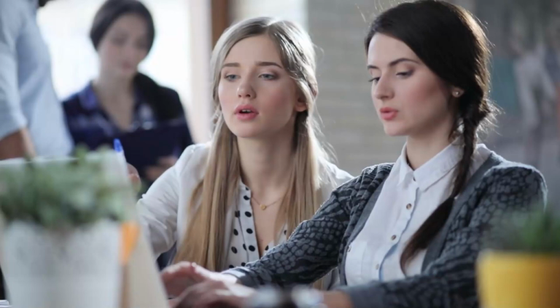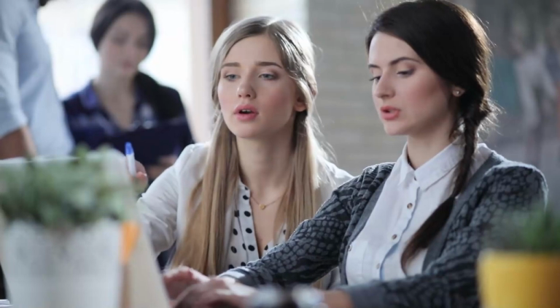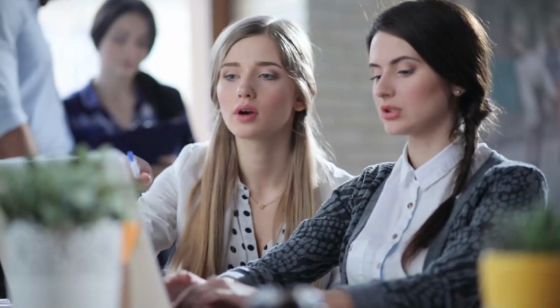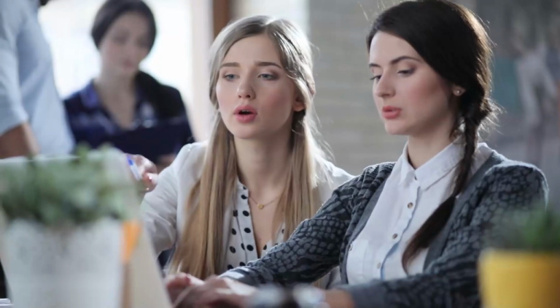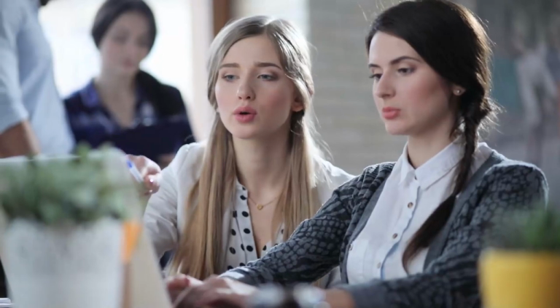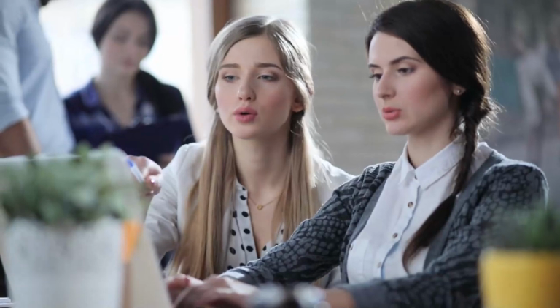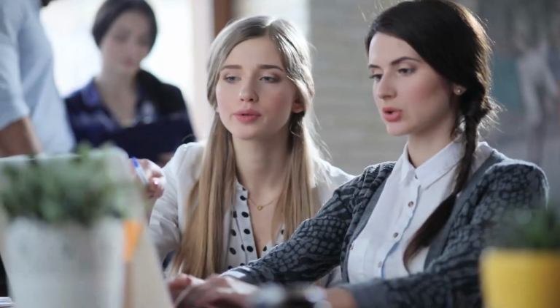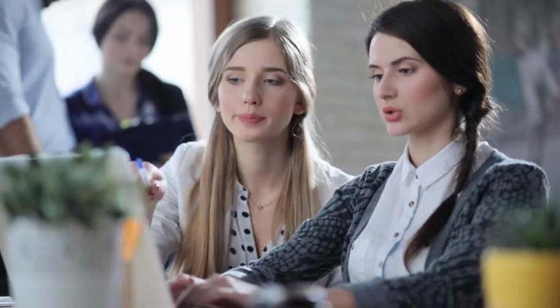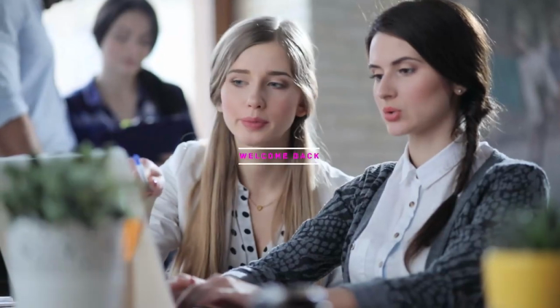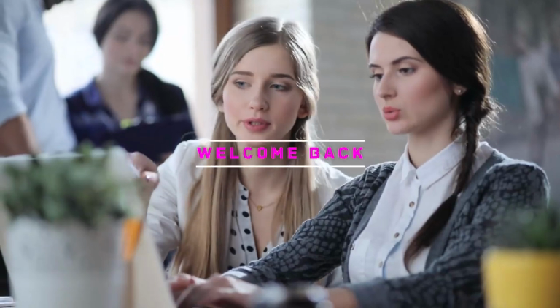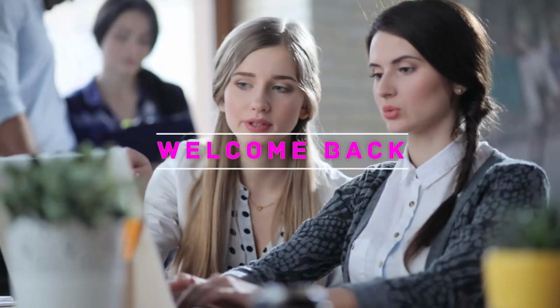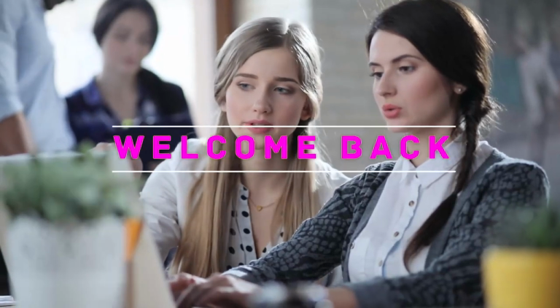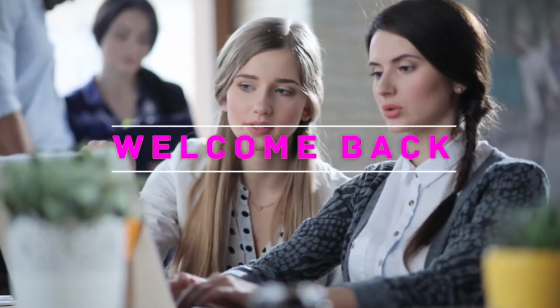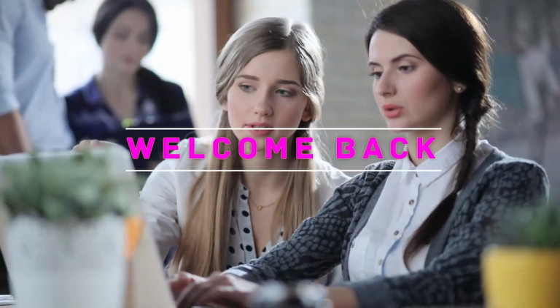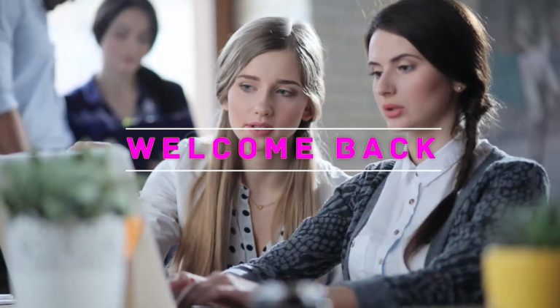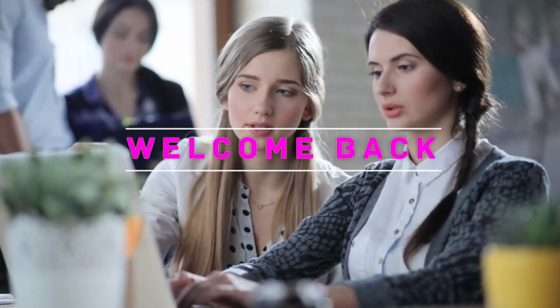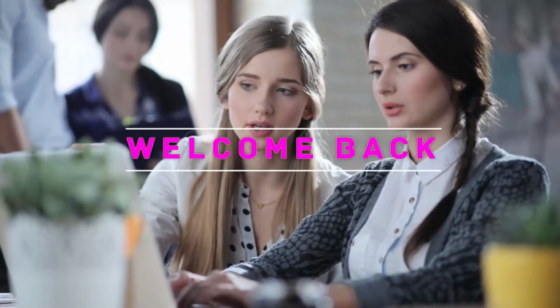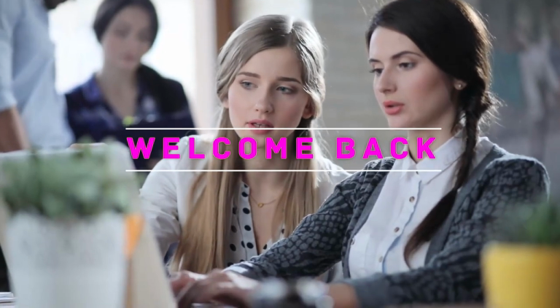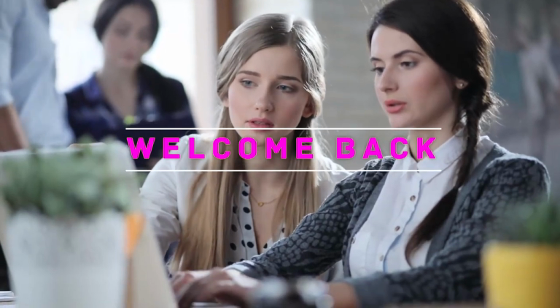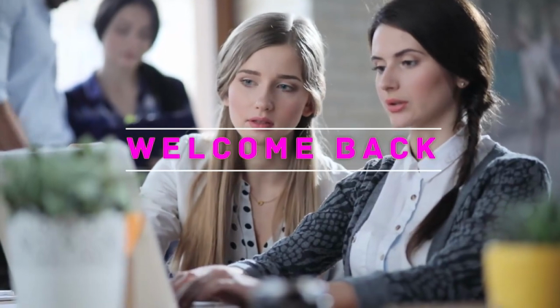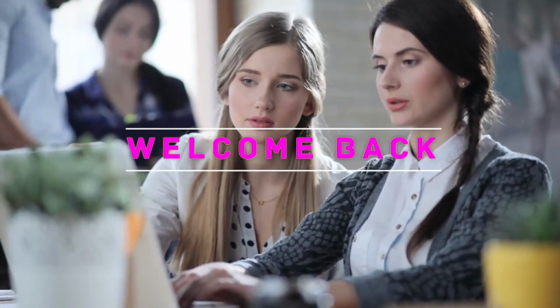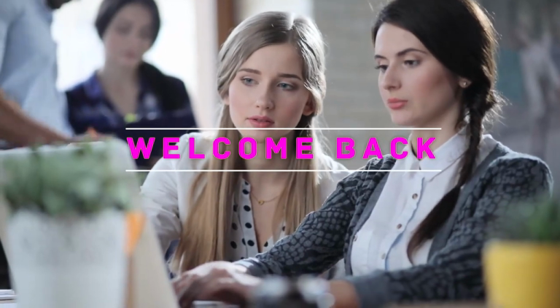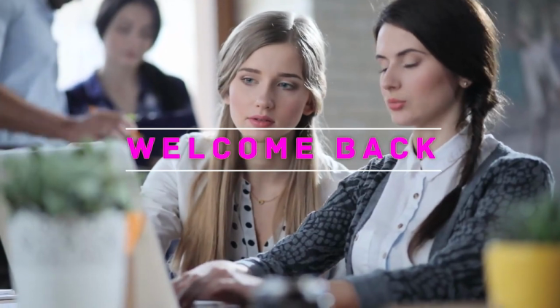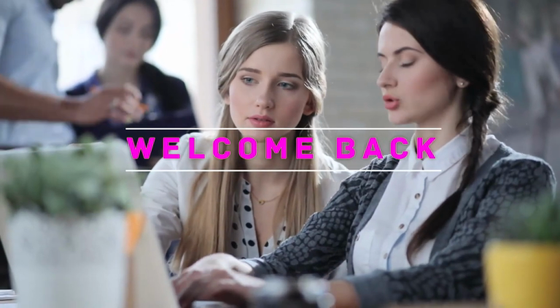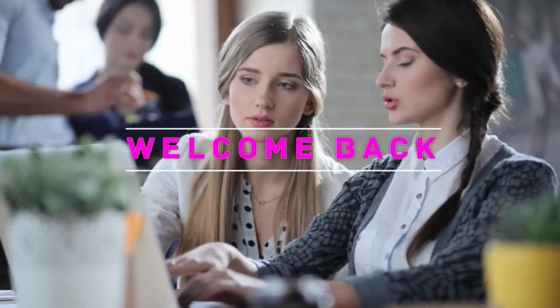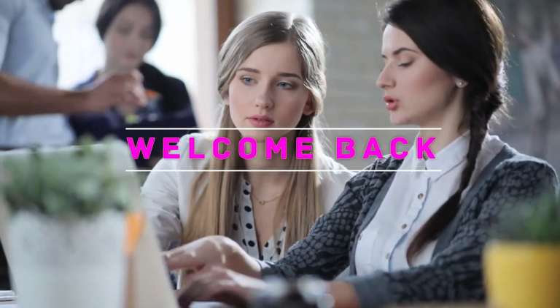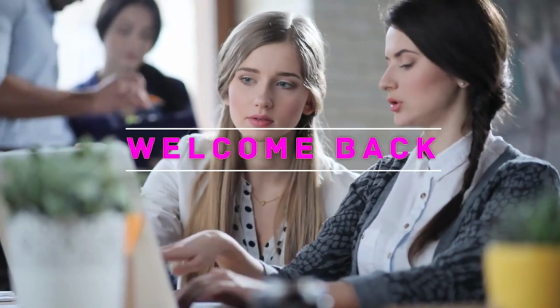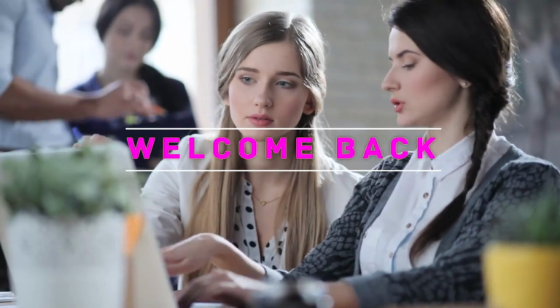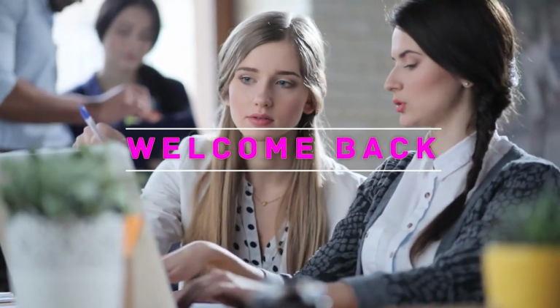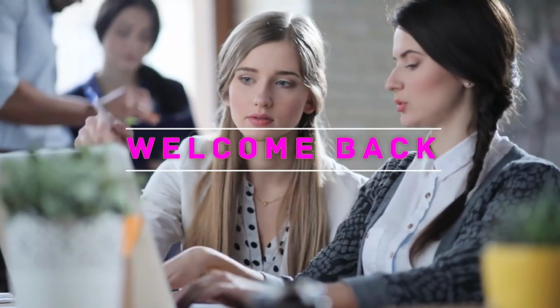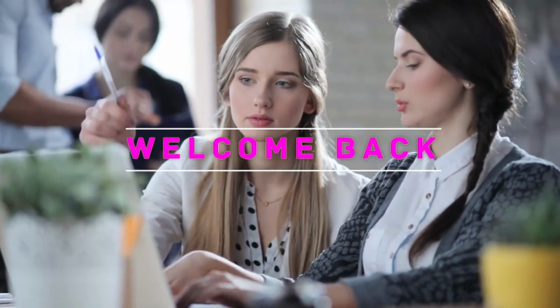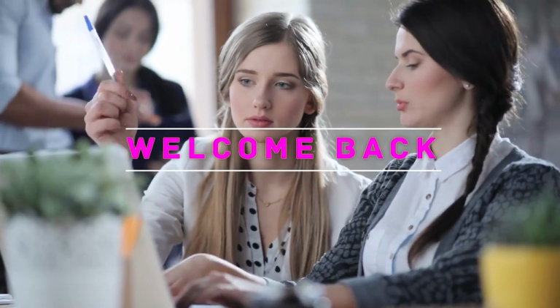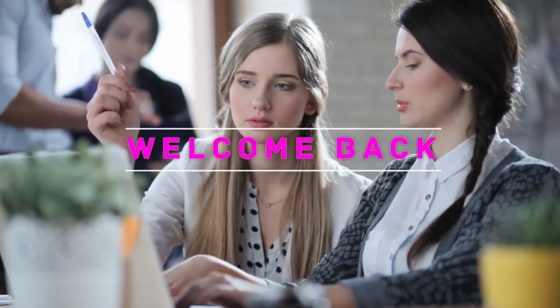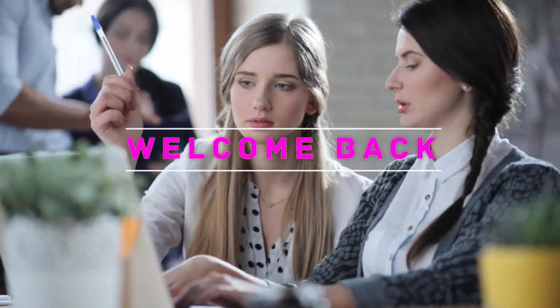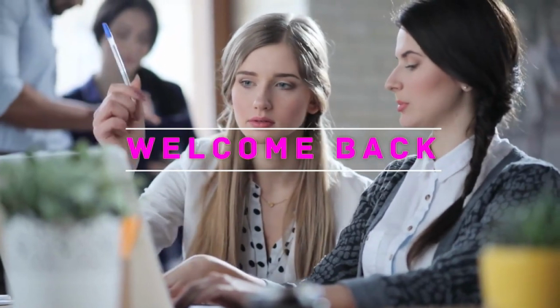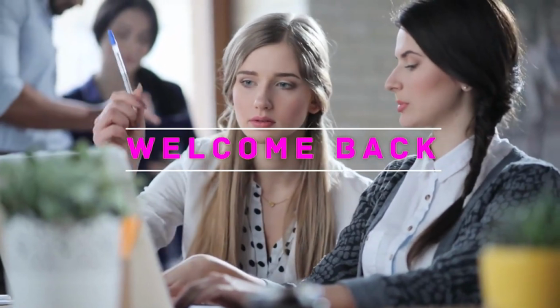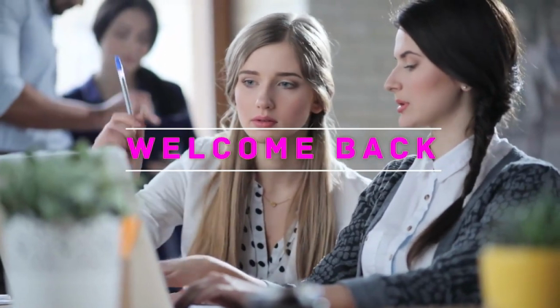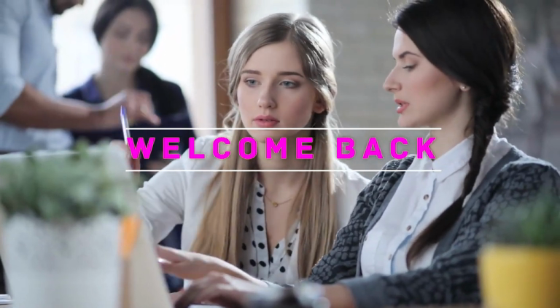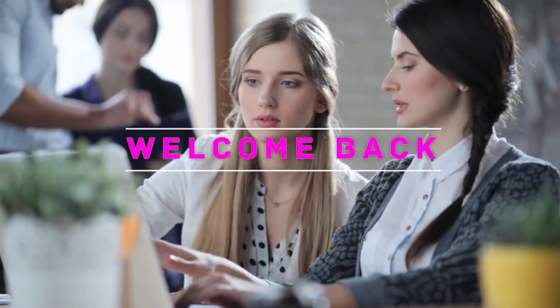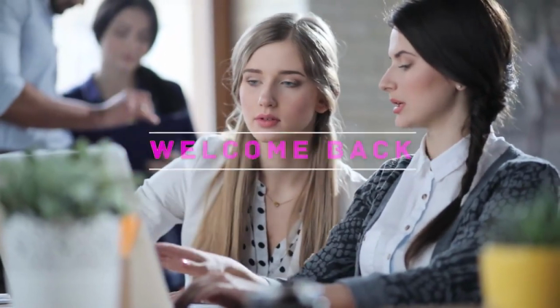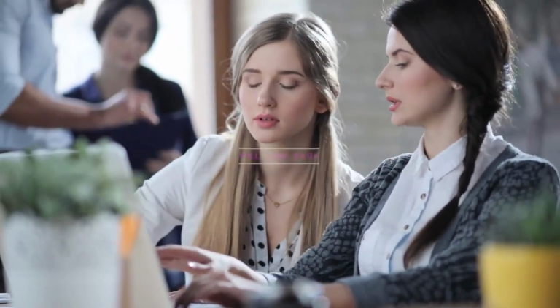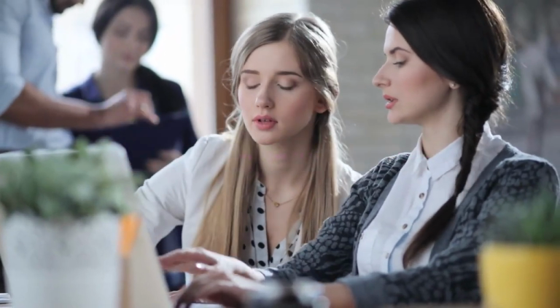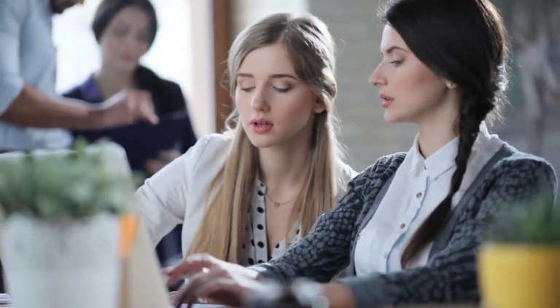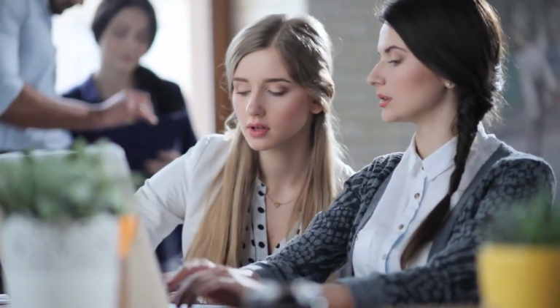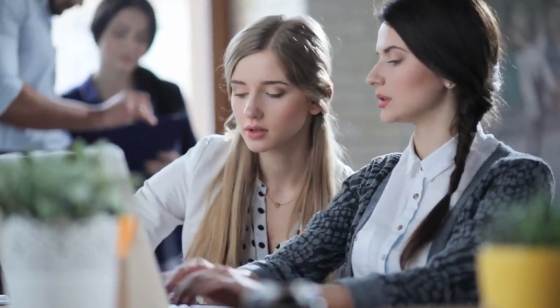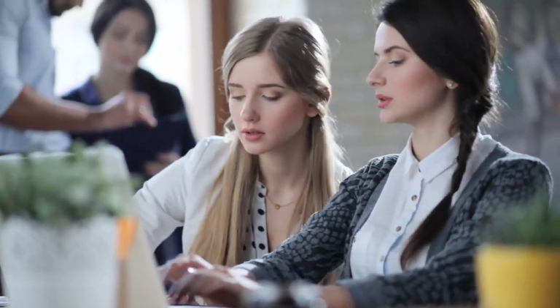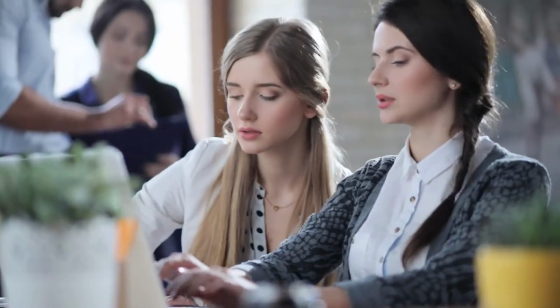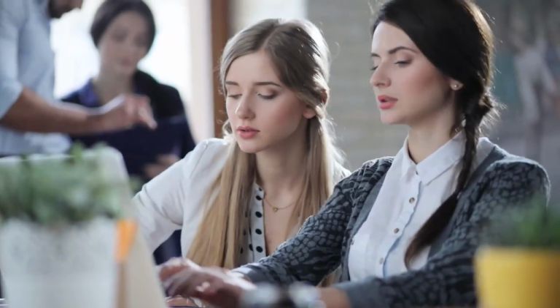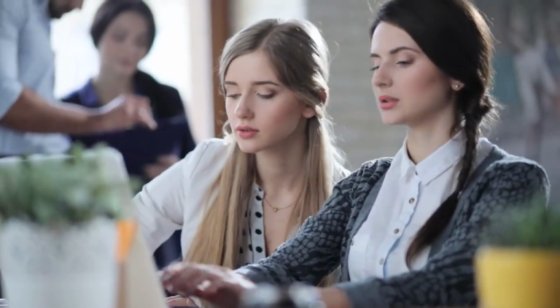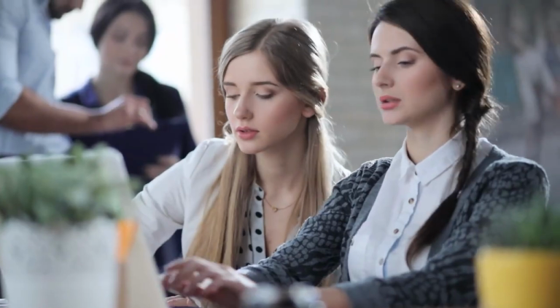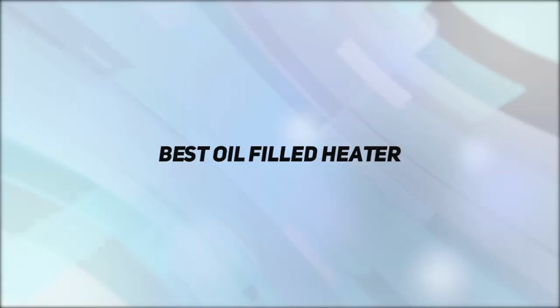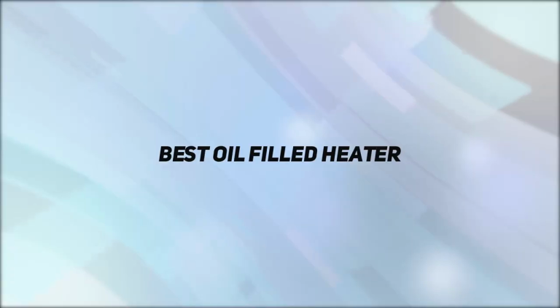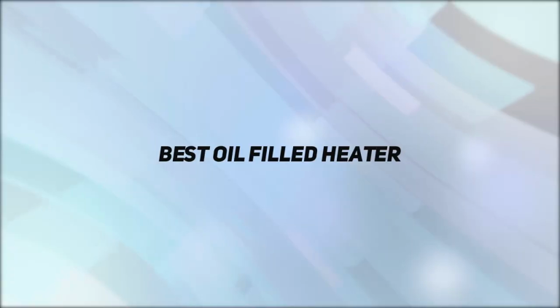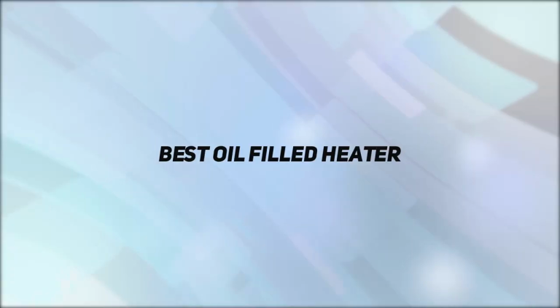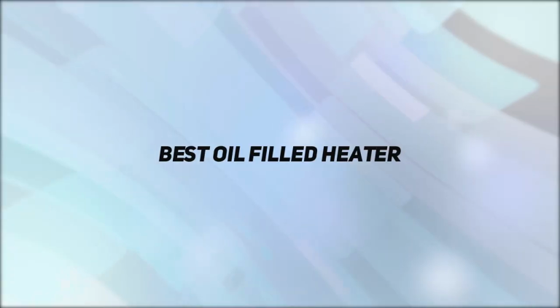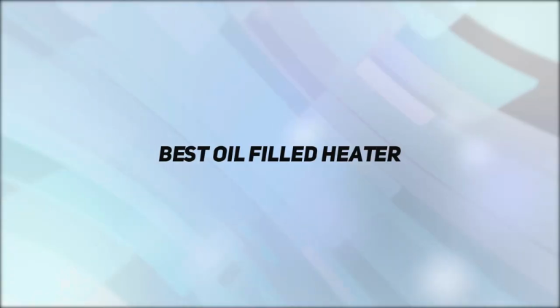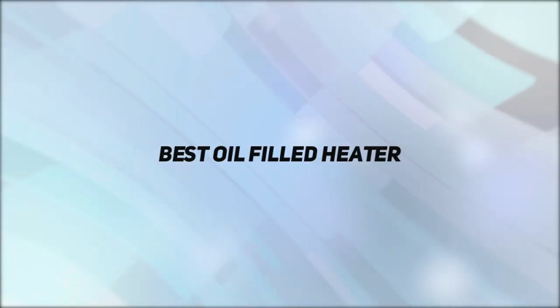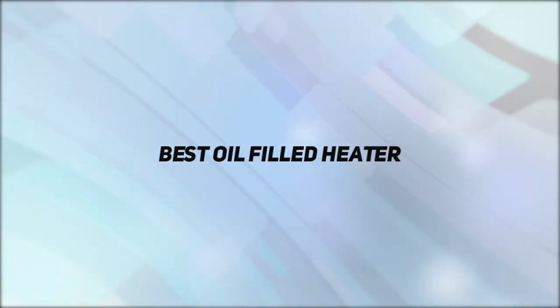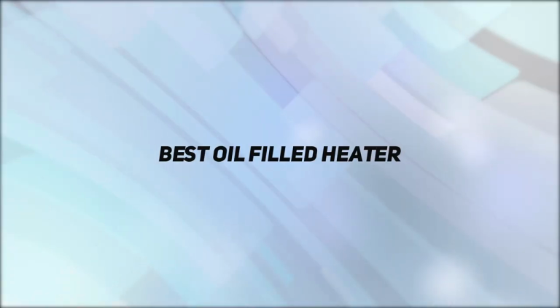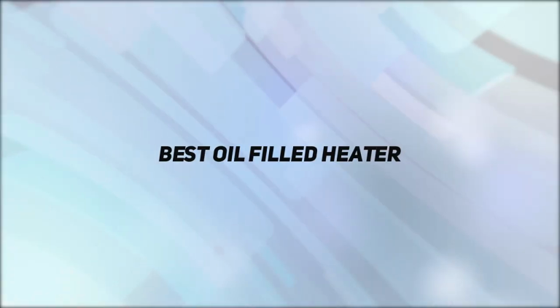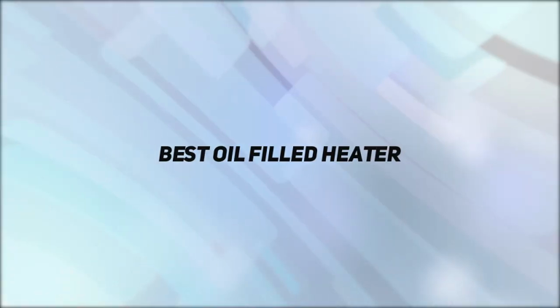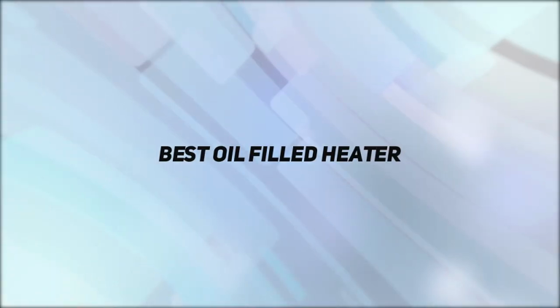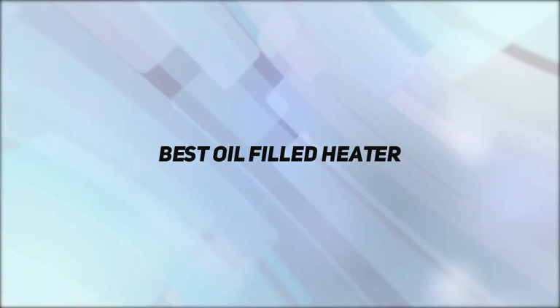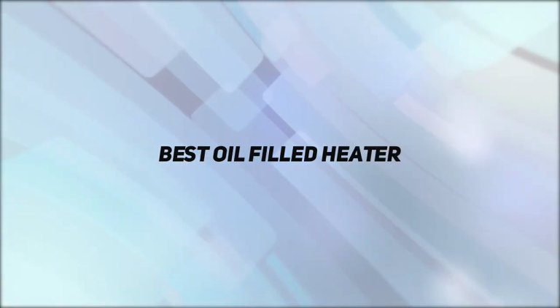Hey, welcome back to my channel. In this video, I'm gonna talk about the Top 5 Best Oil-Filled Heaters.